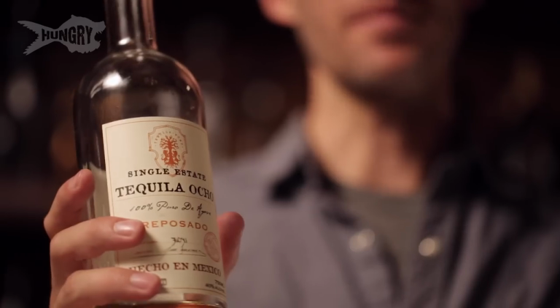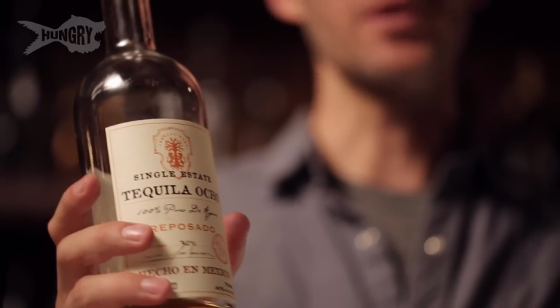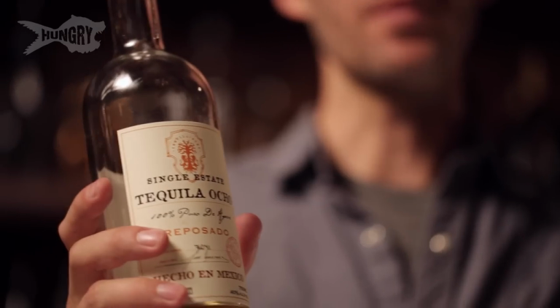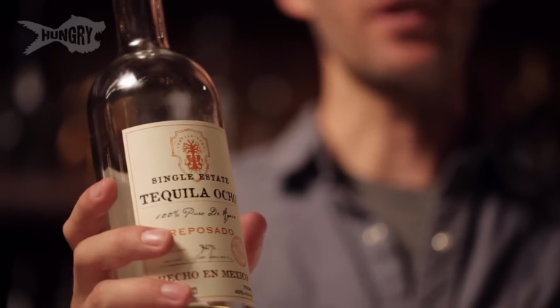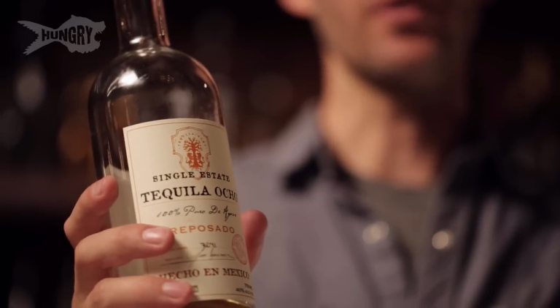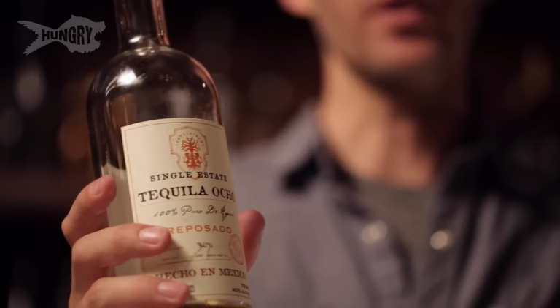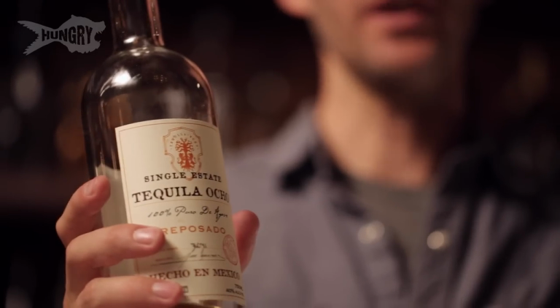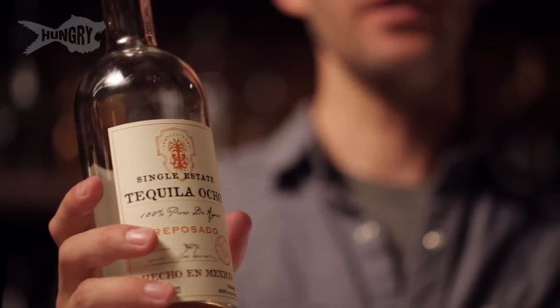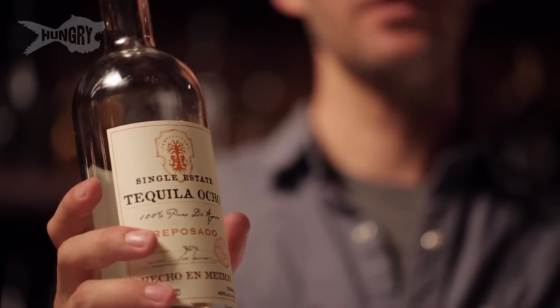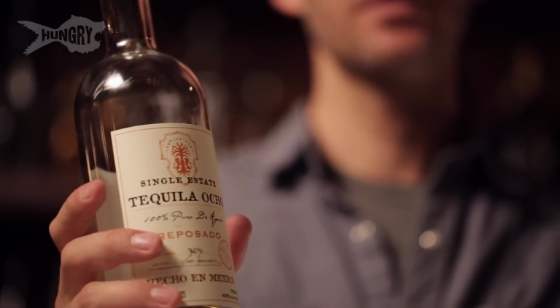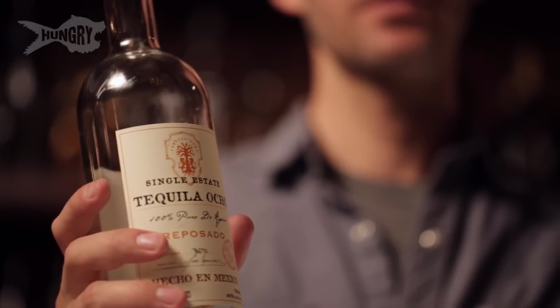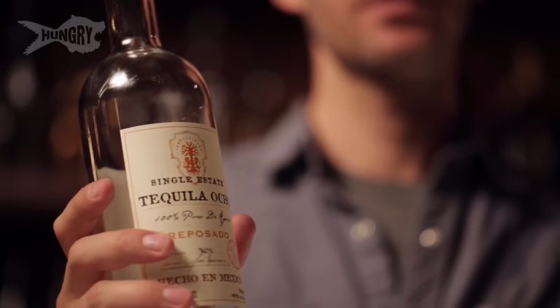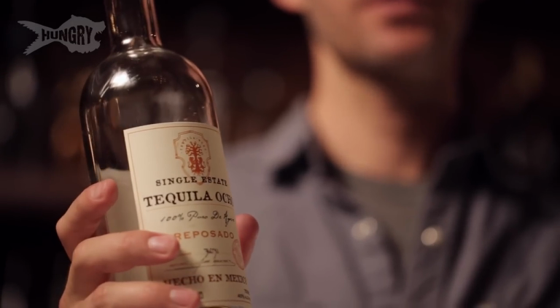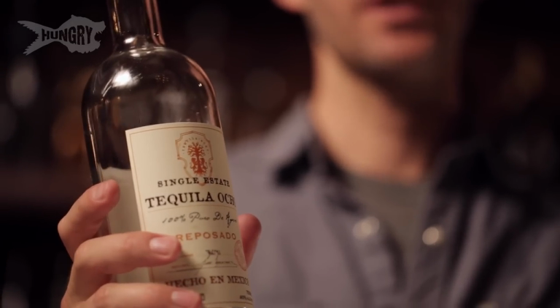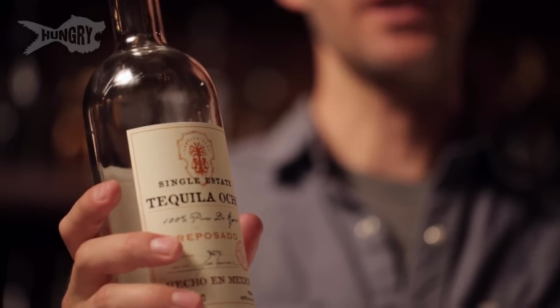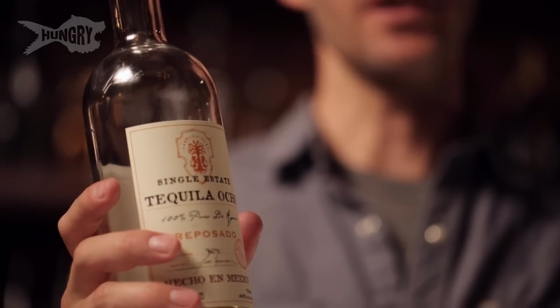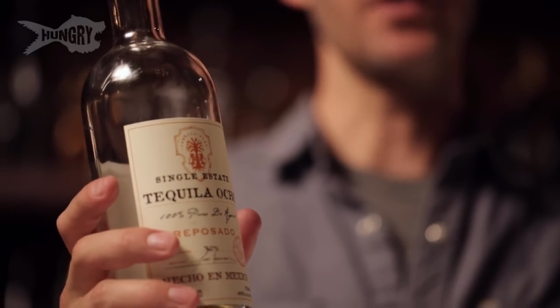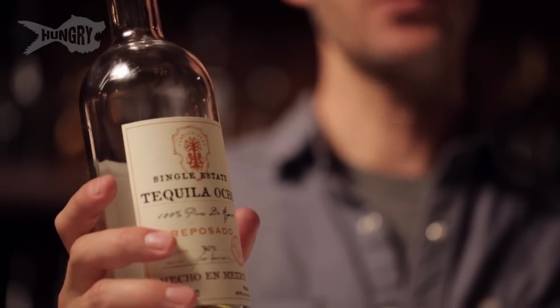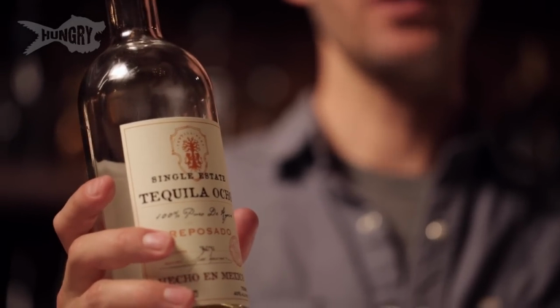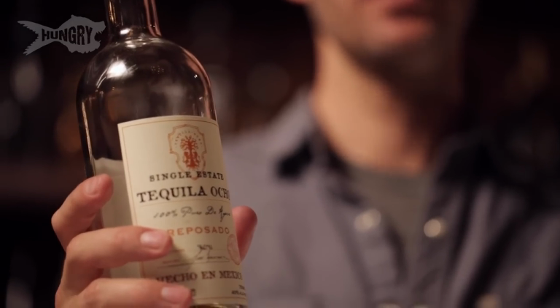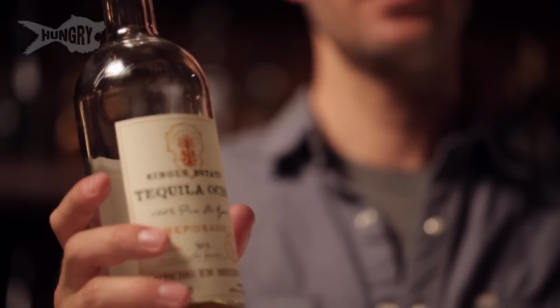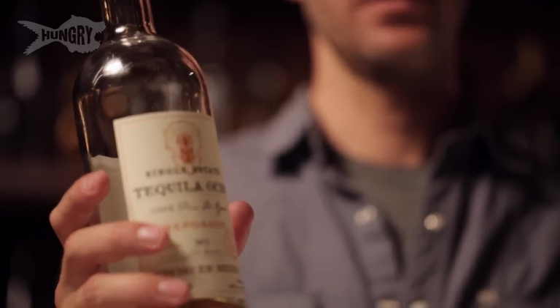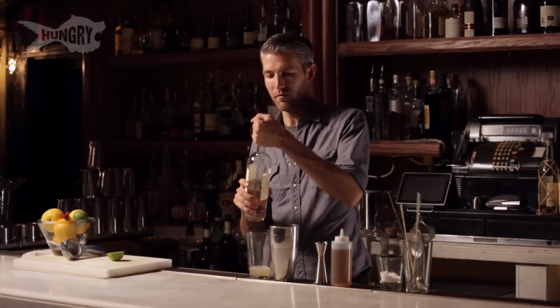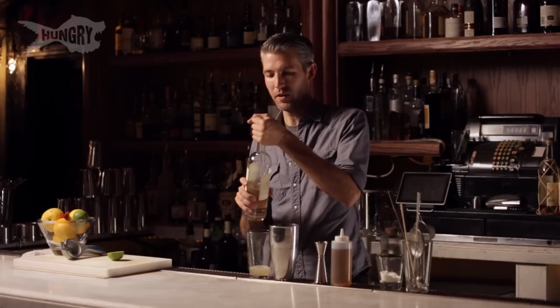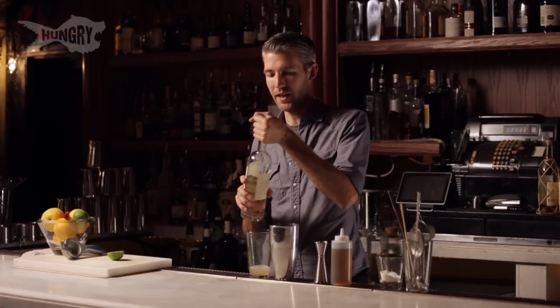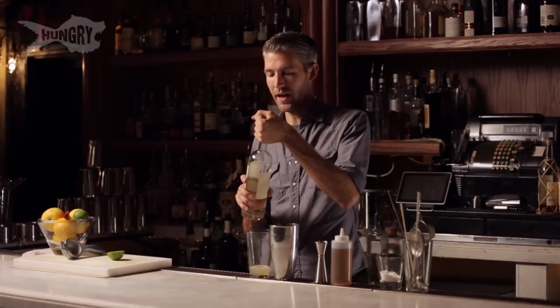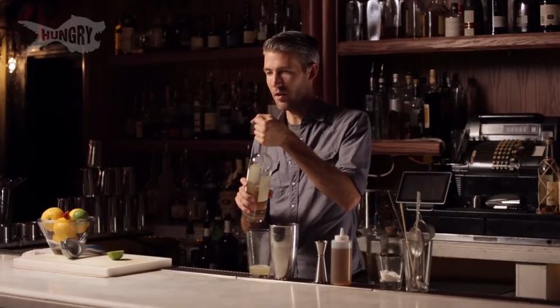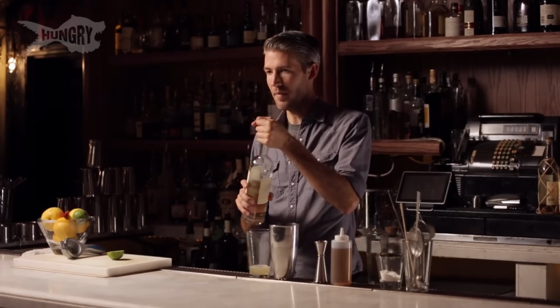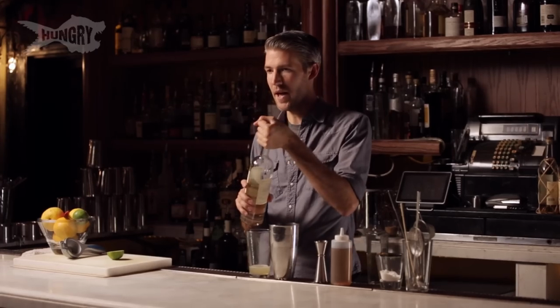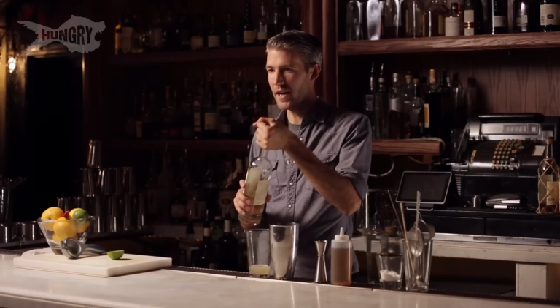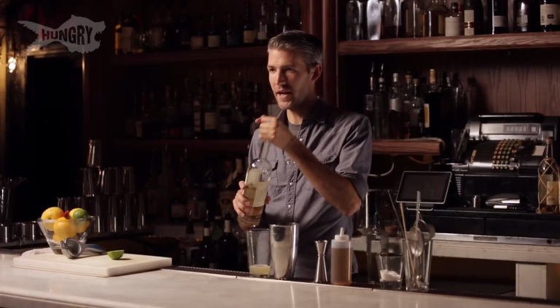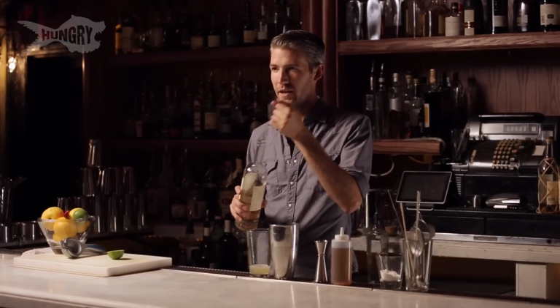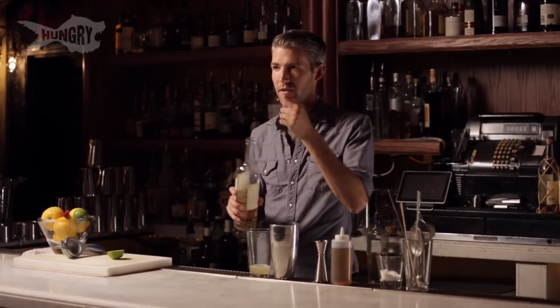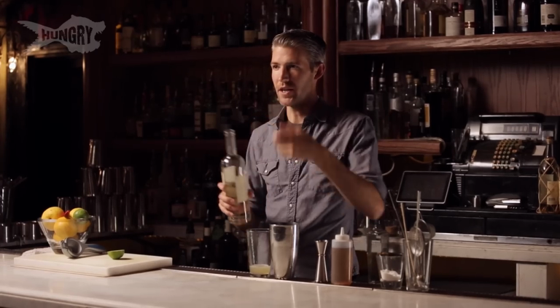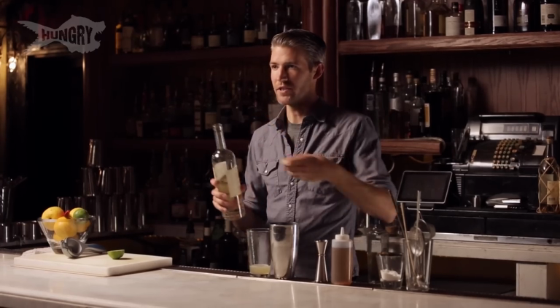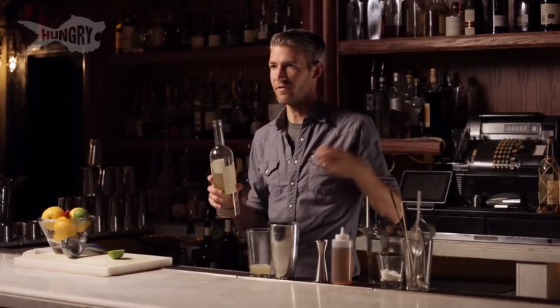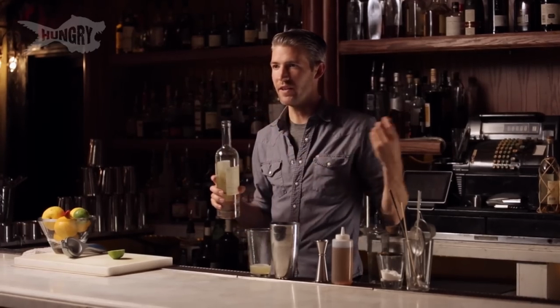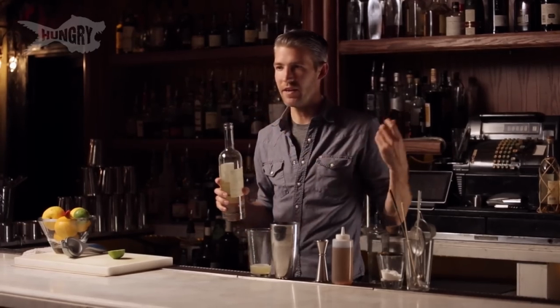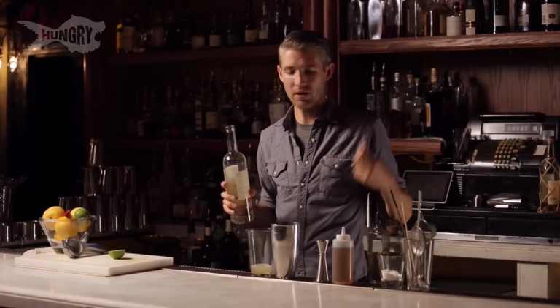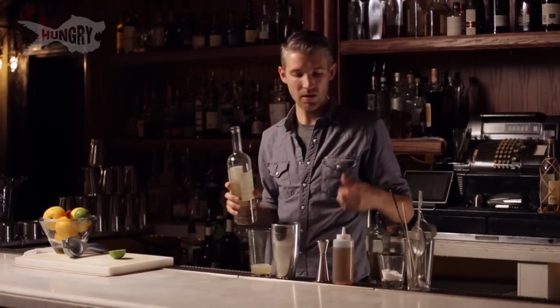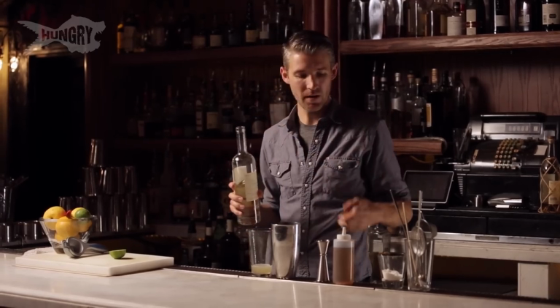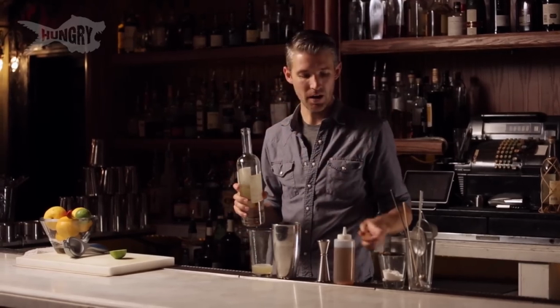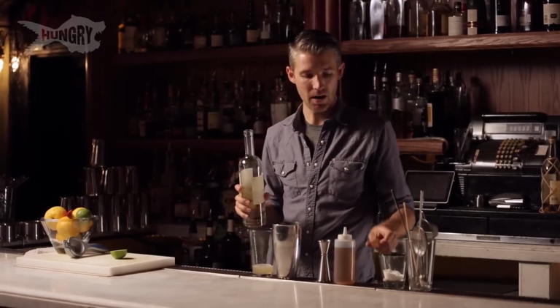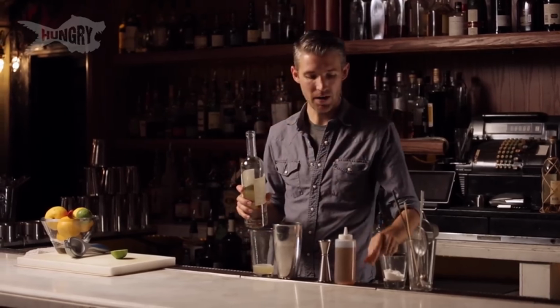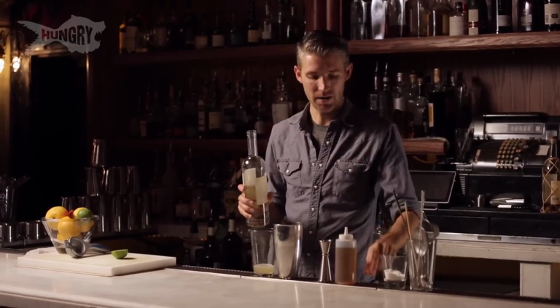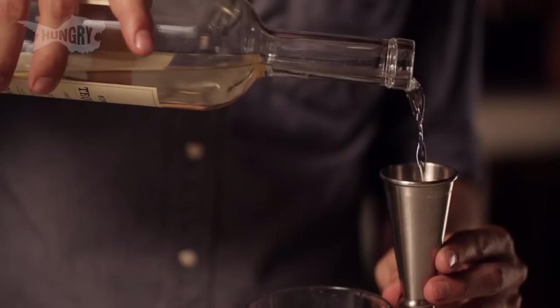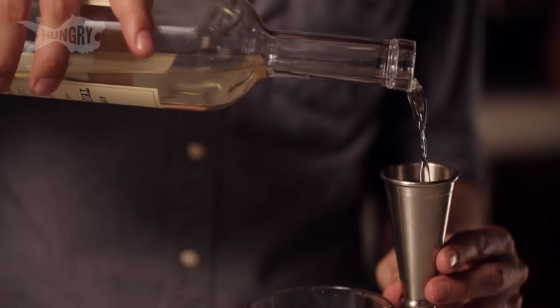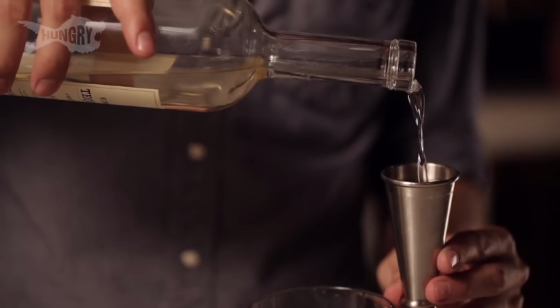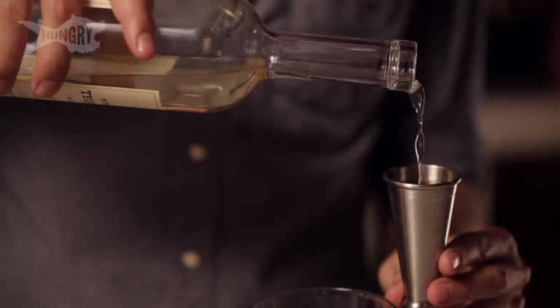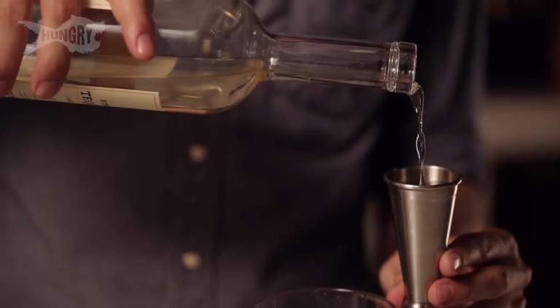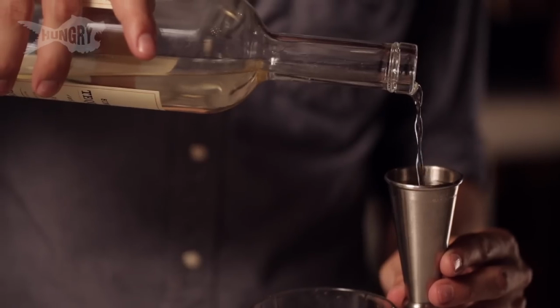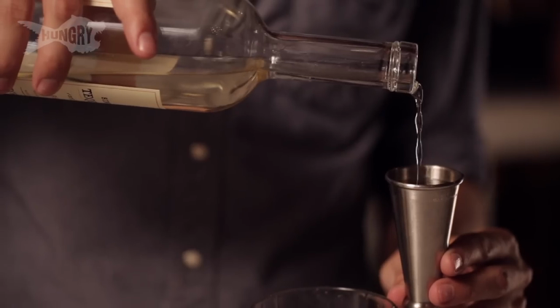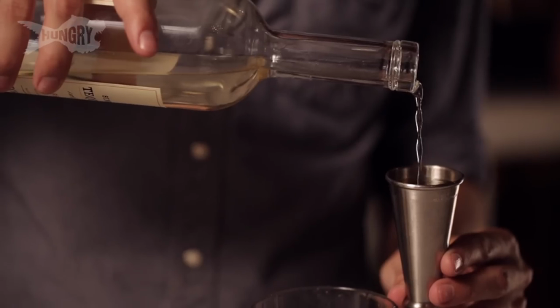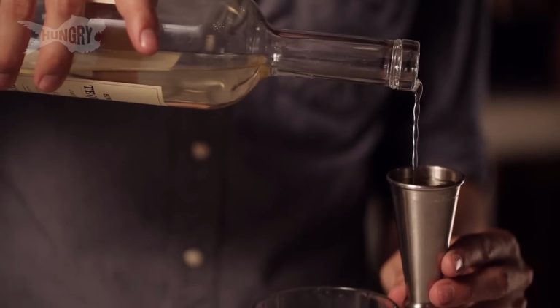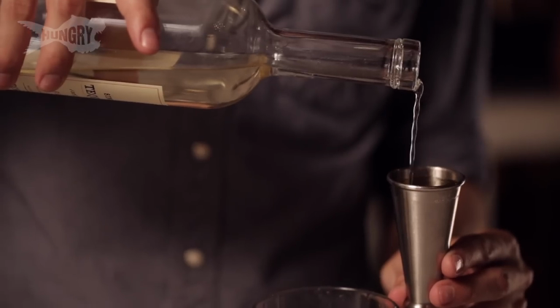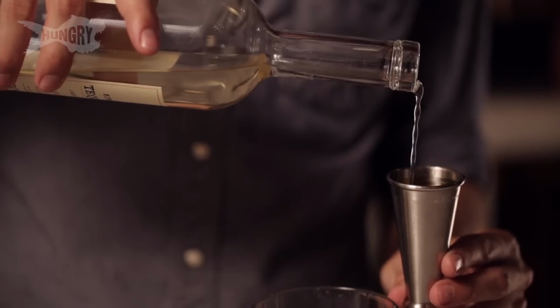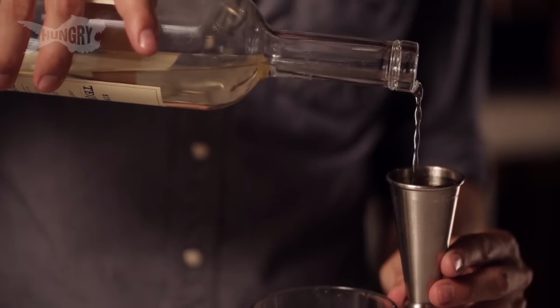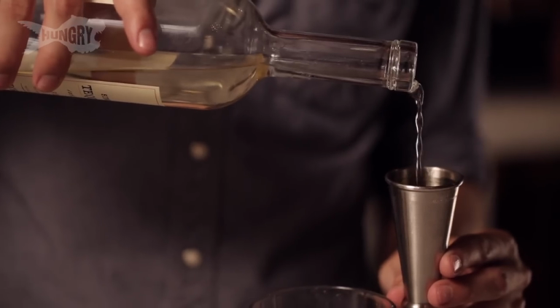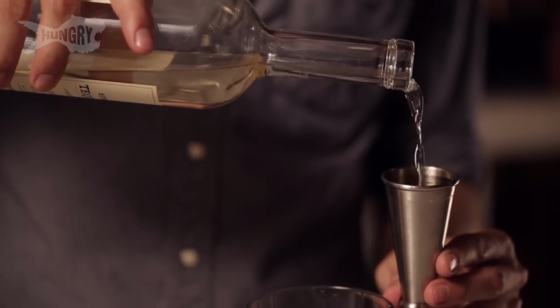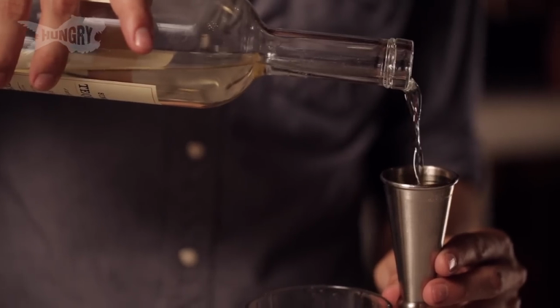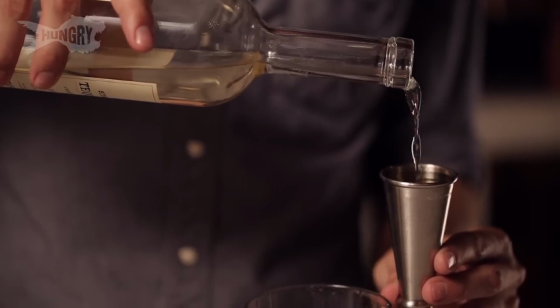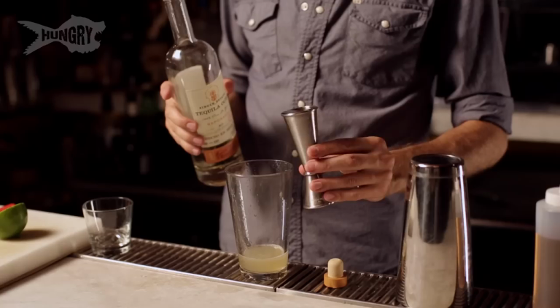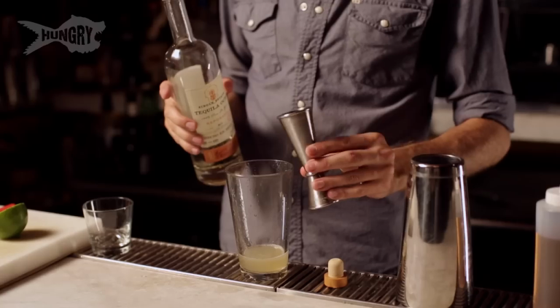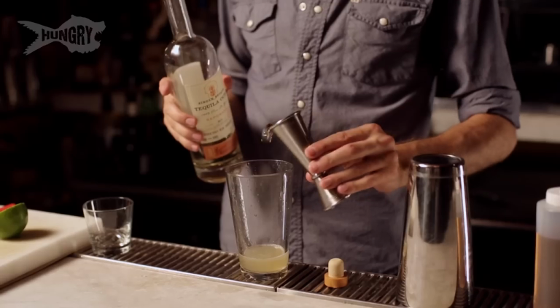Tommy's margarita — great reposado, really aromatic, lots of flavor going on. I'm gonna add two ounces of that.